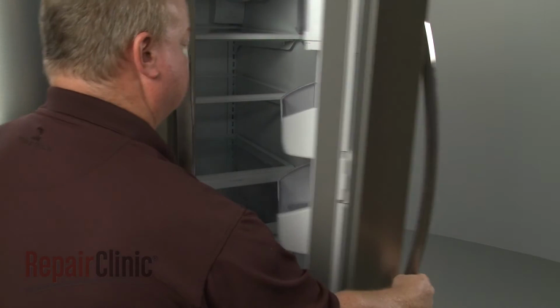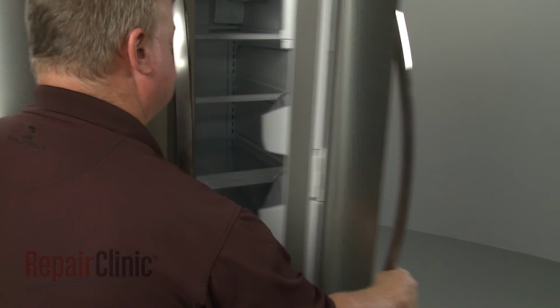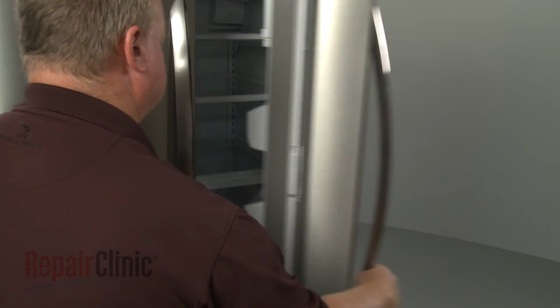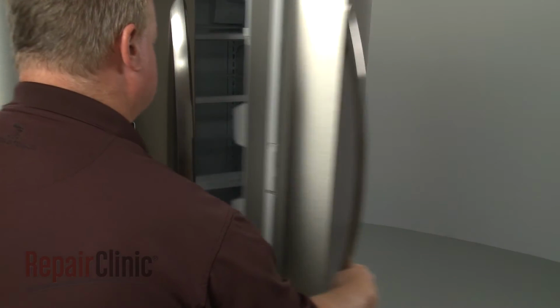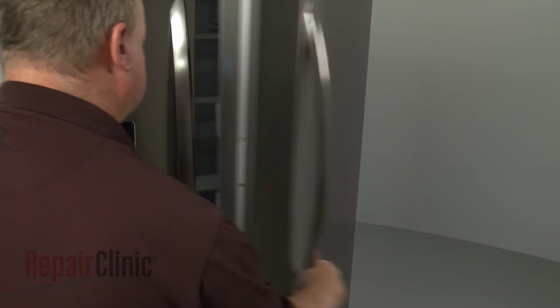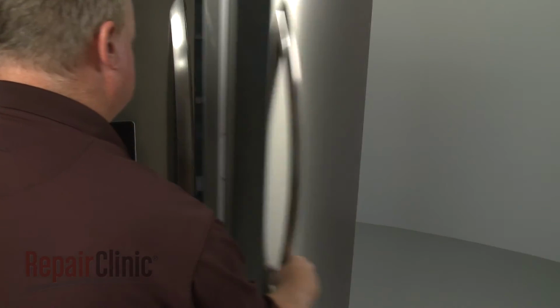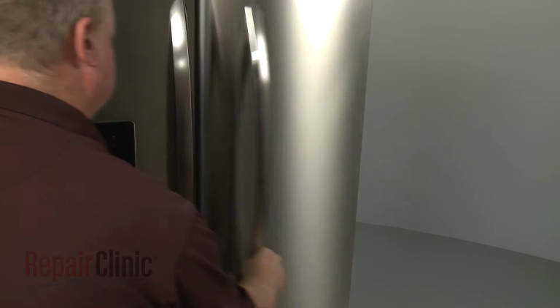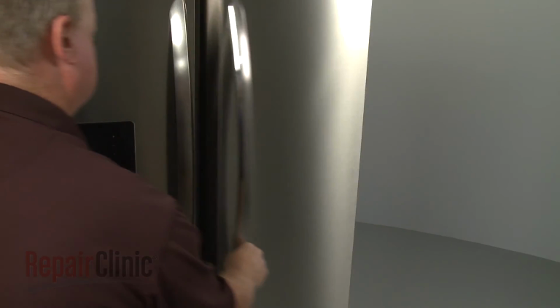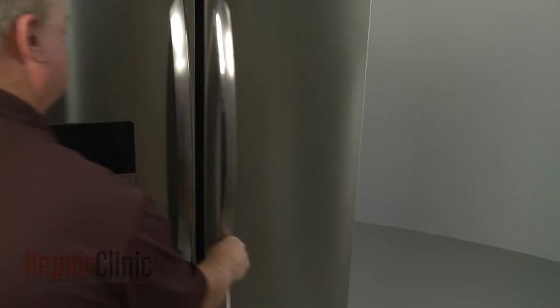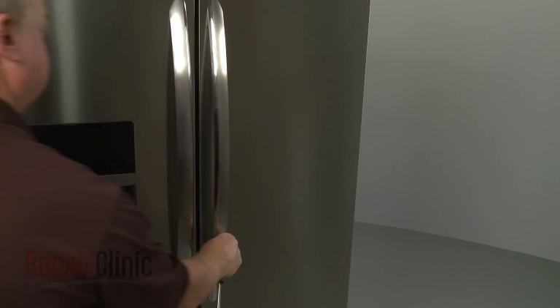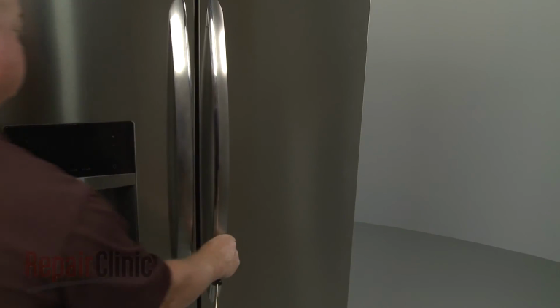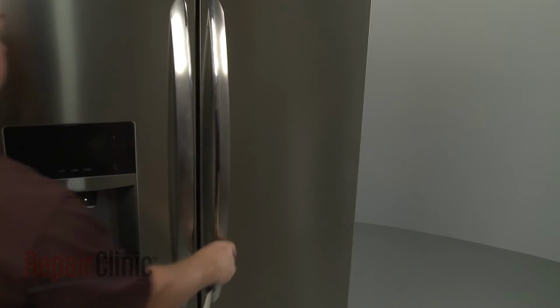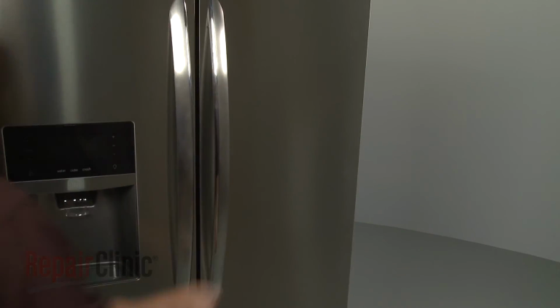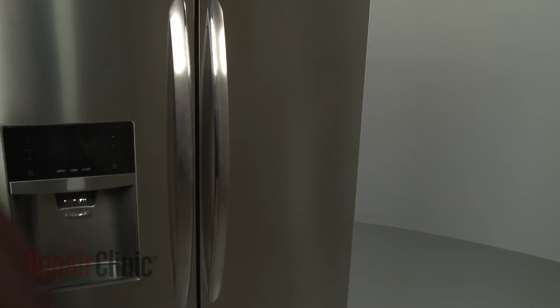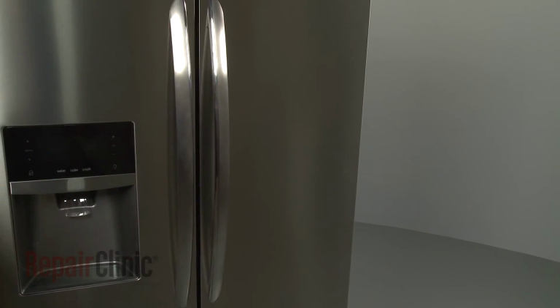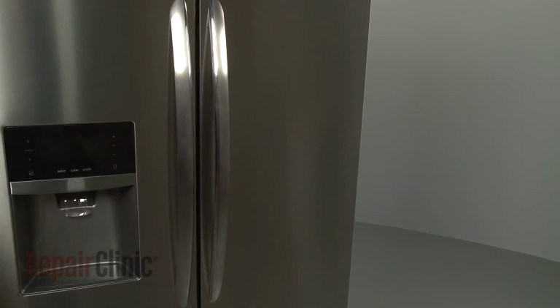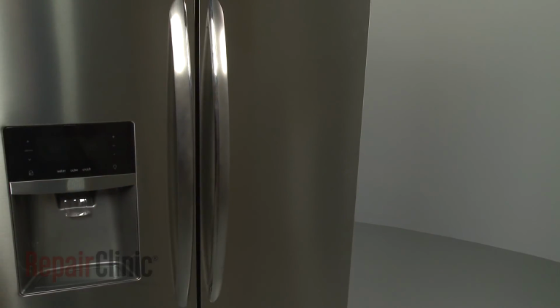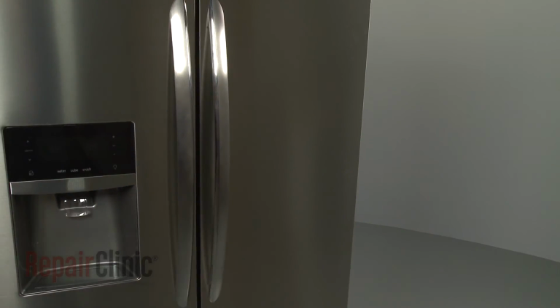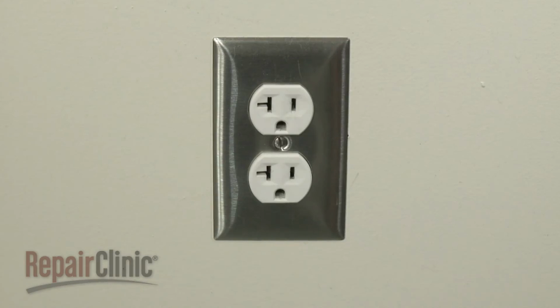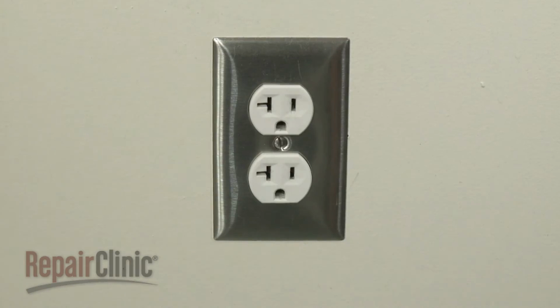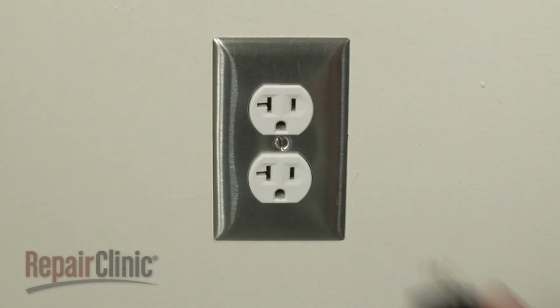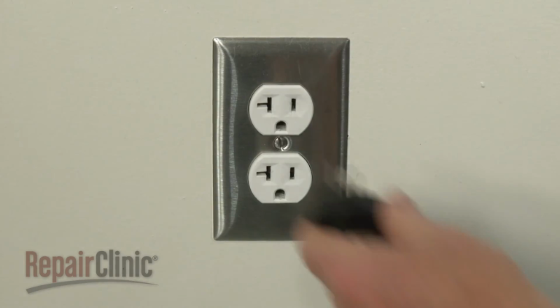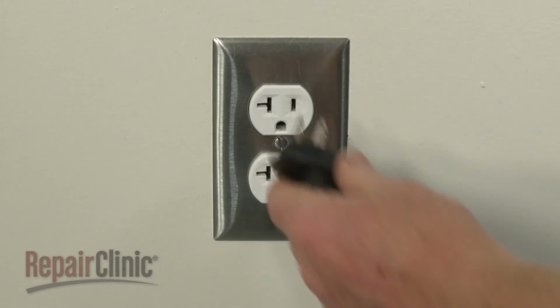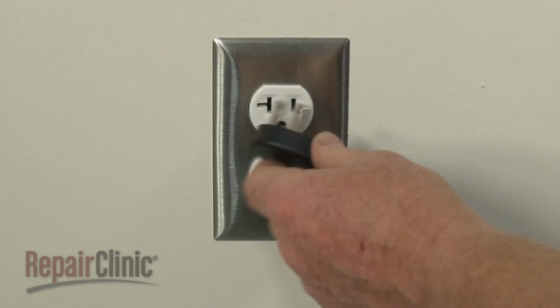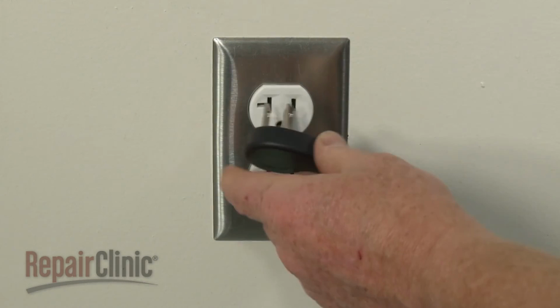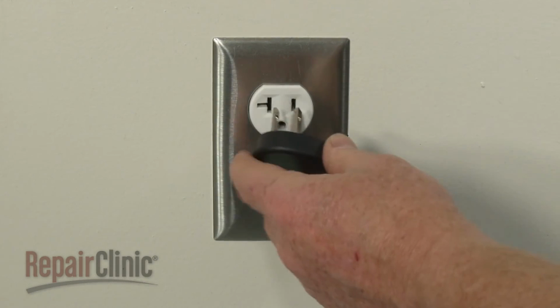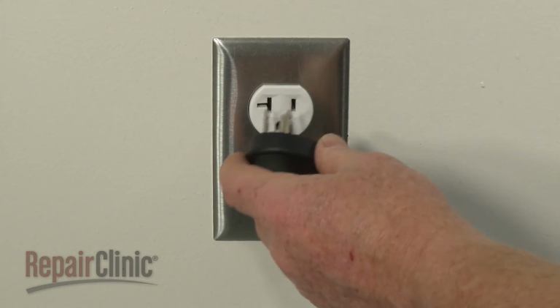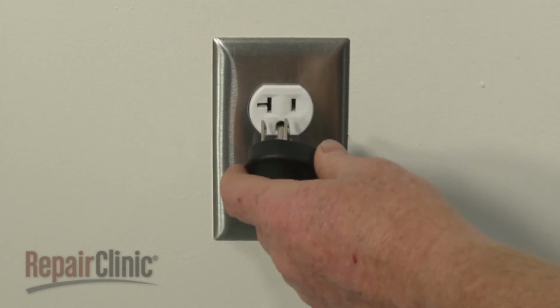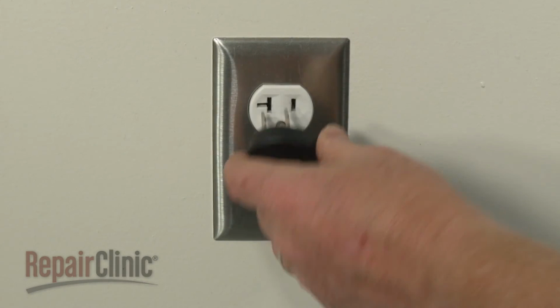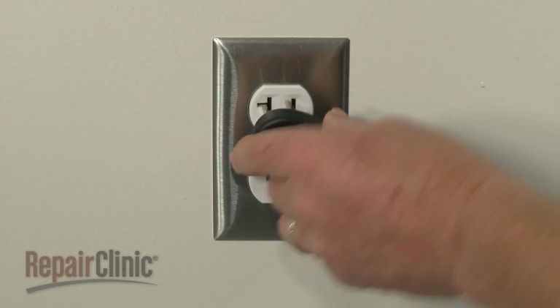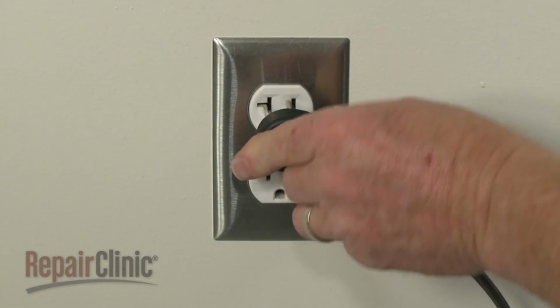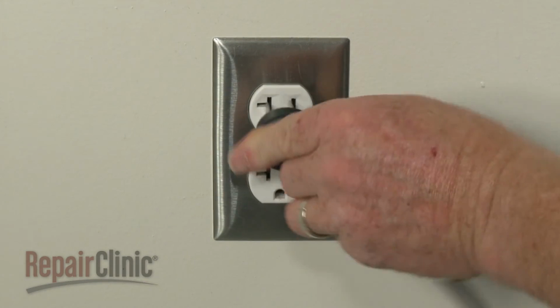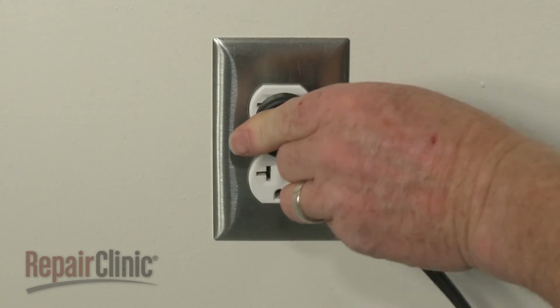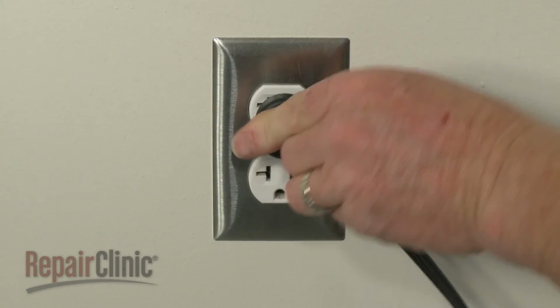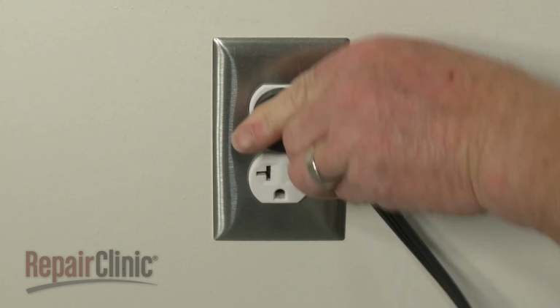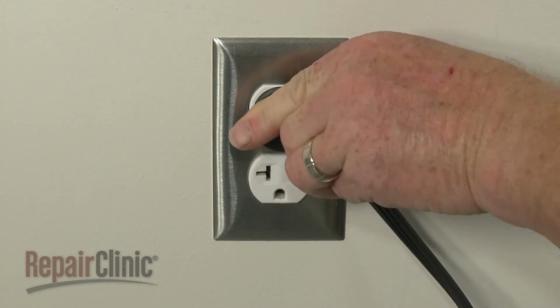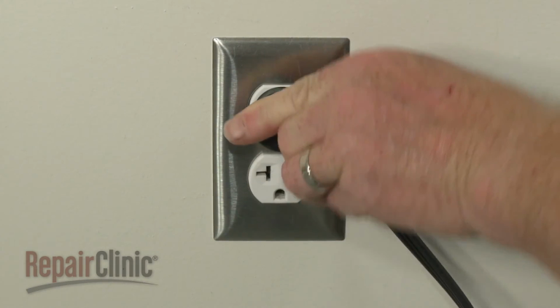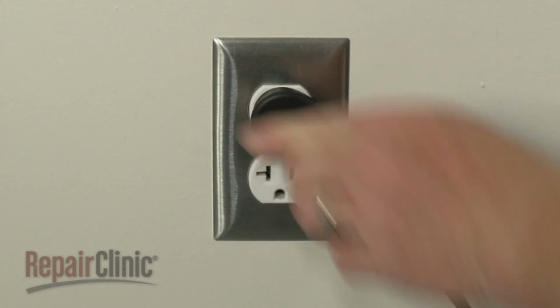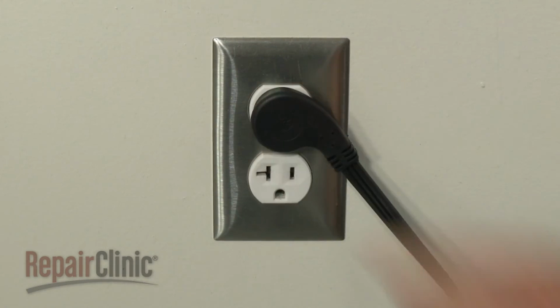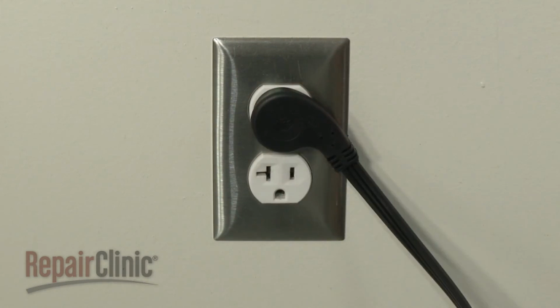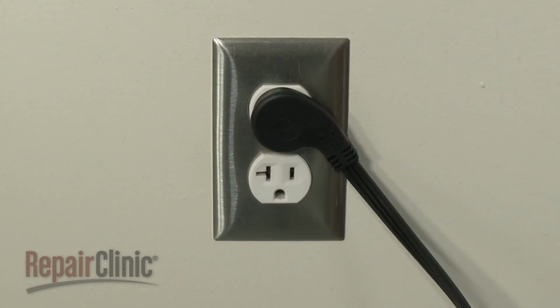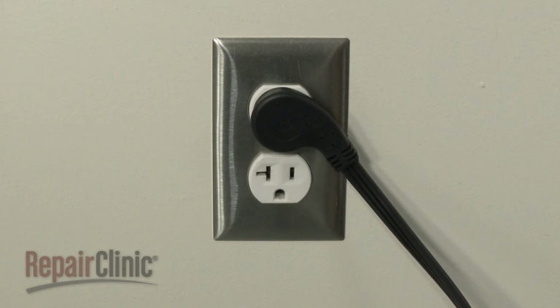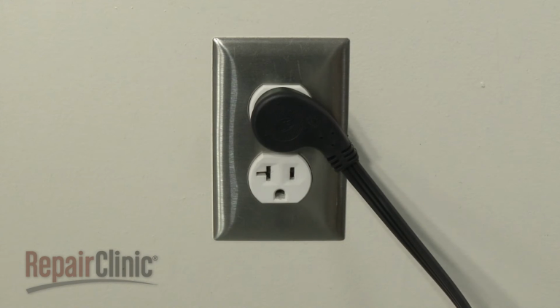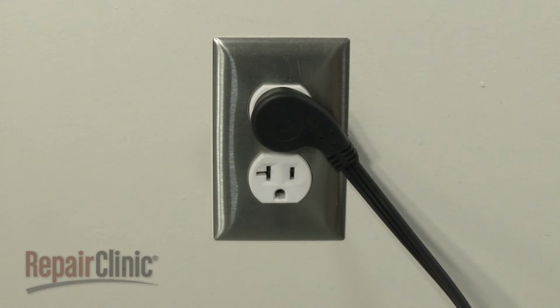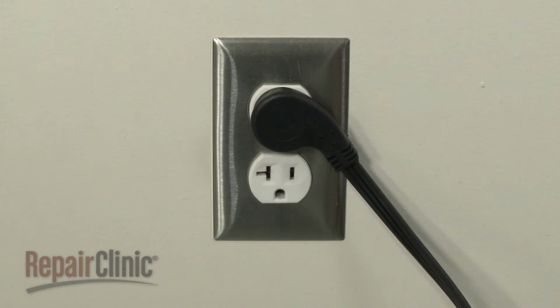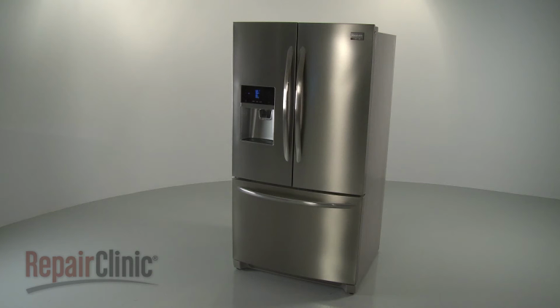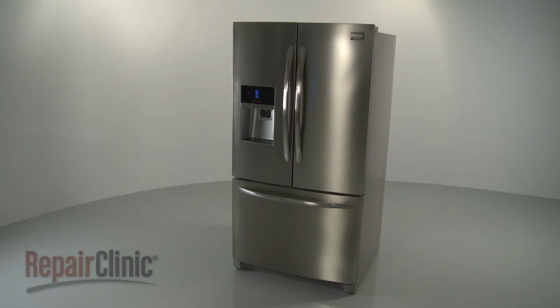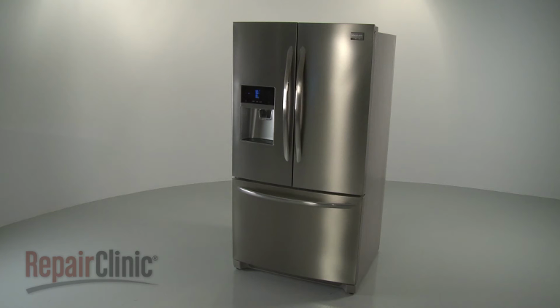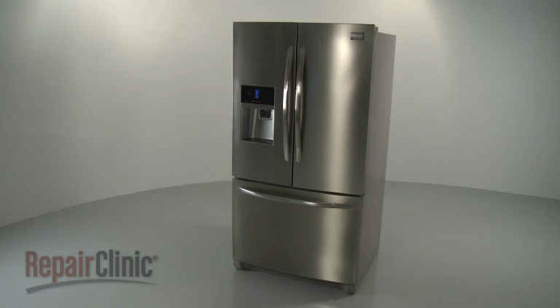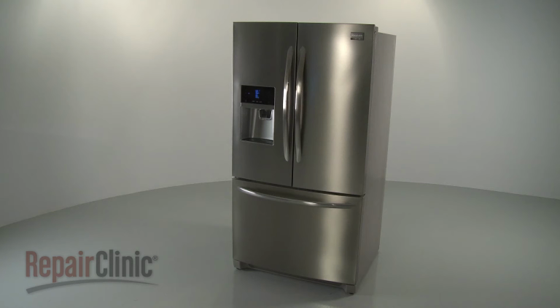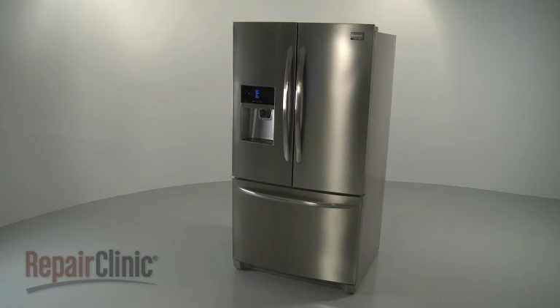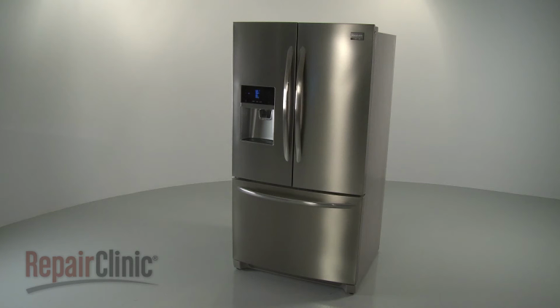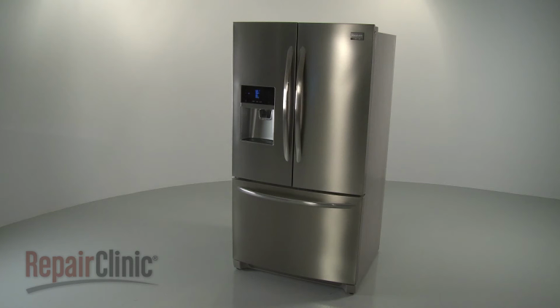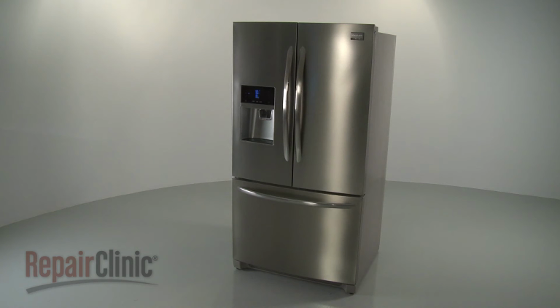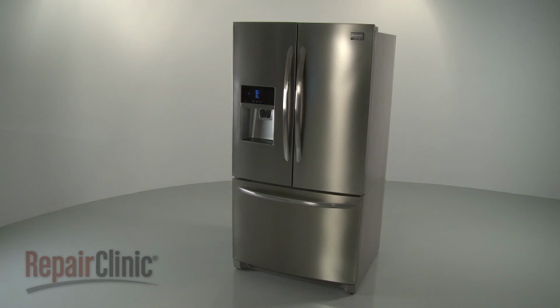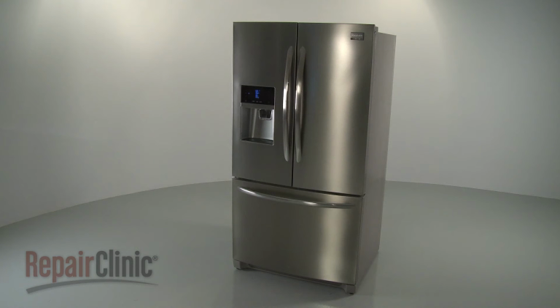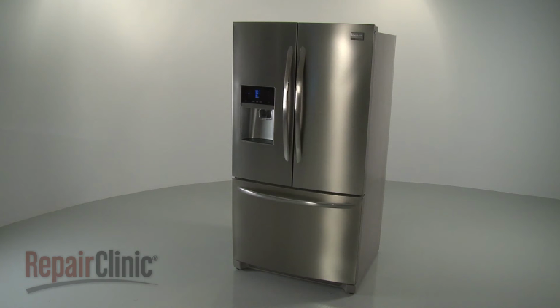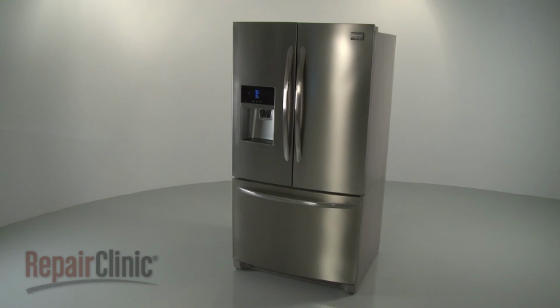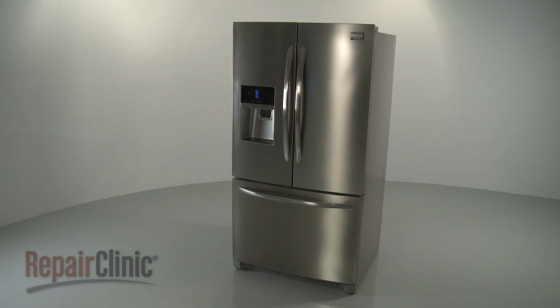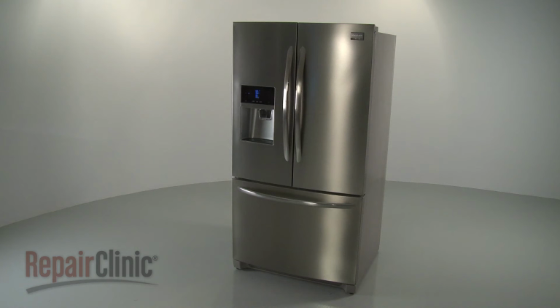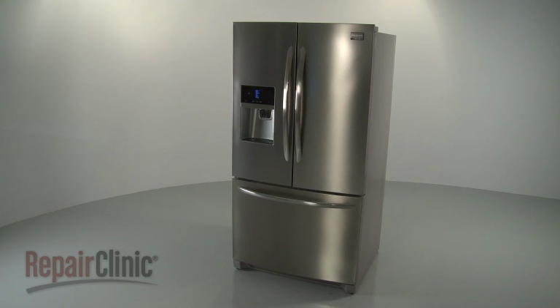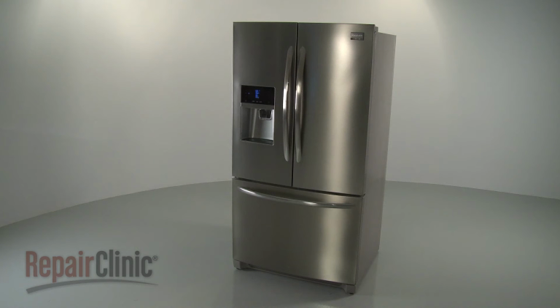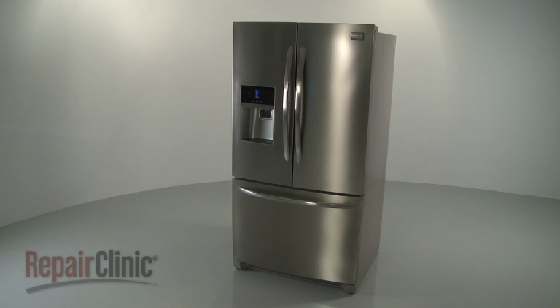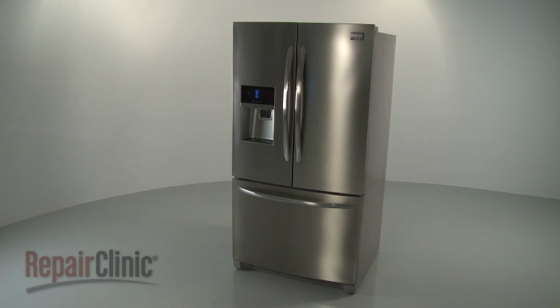With the repair completed, plug the power cord back in, and your refrigerator should be ready for use.